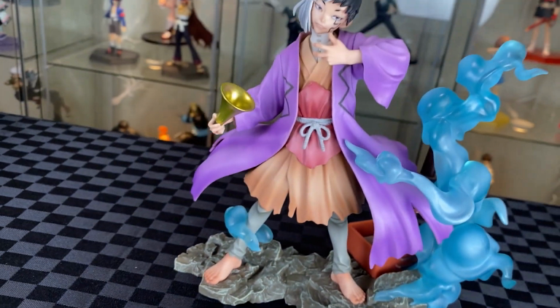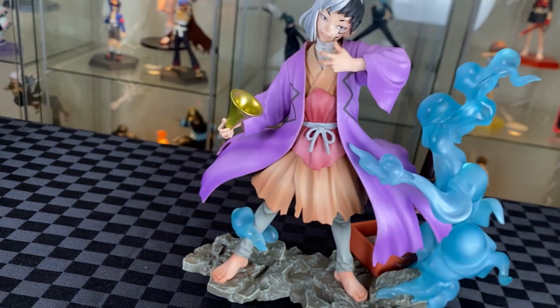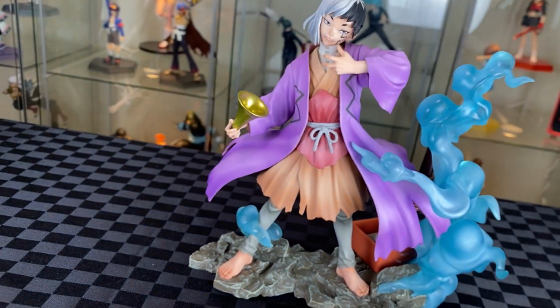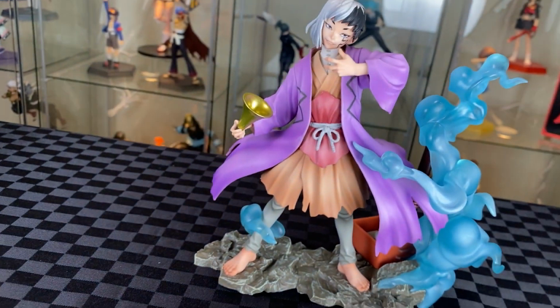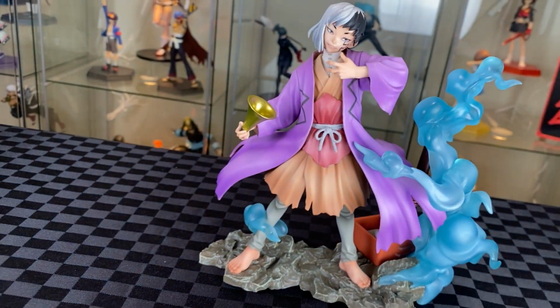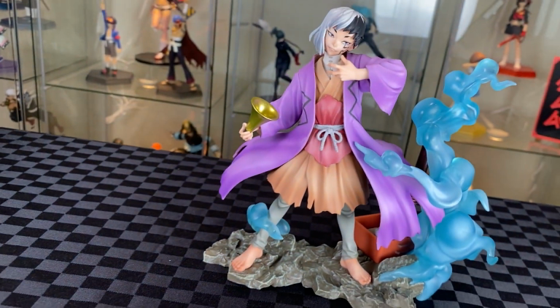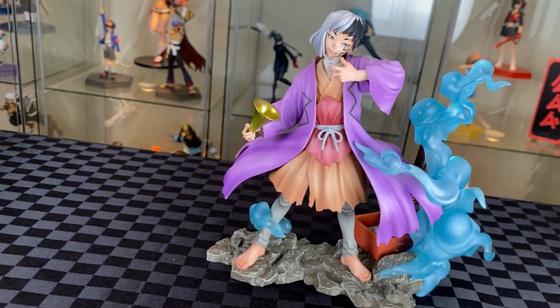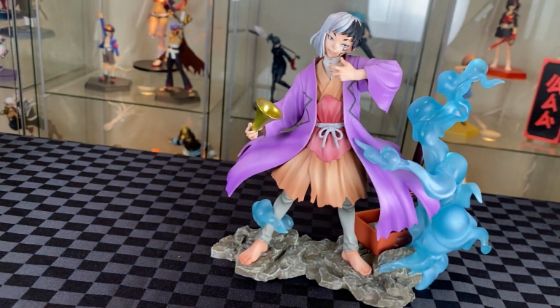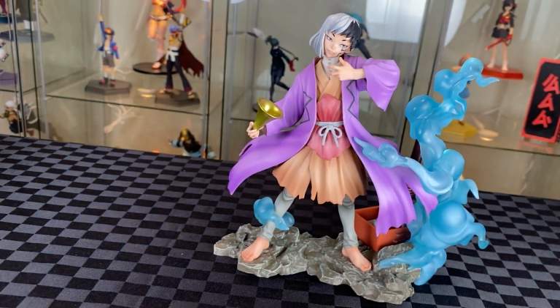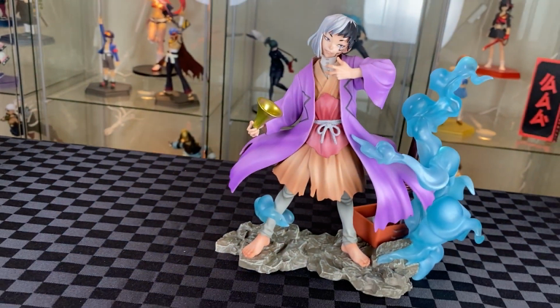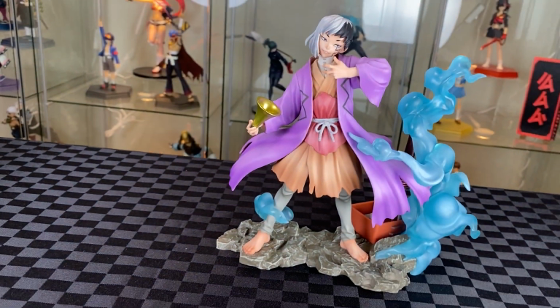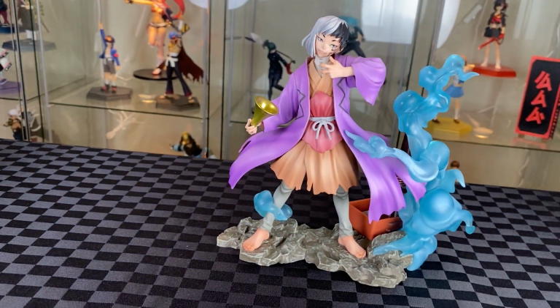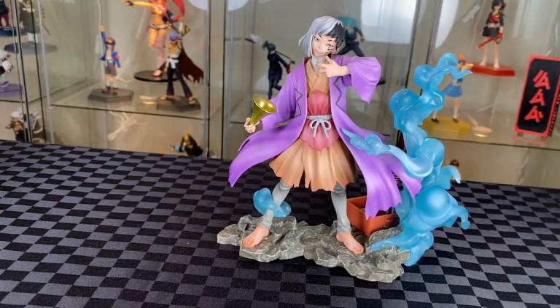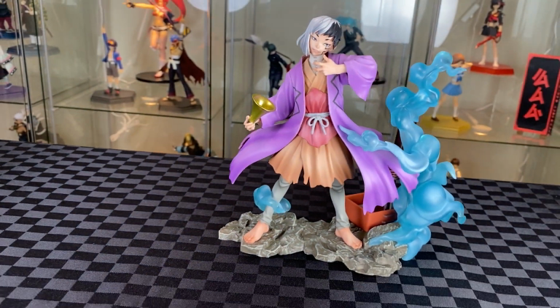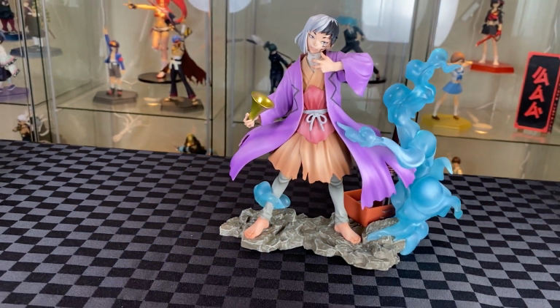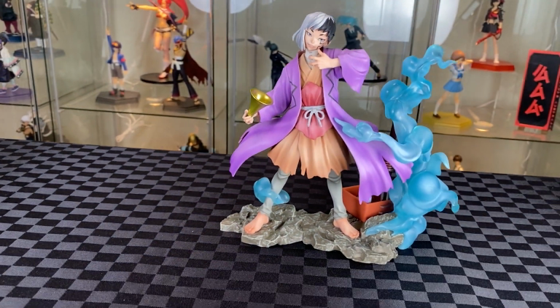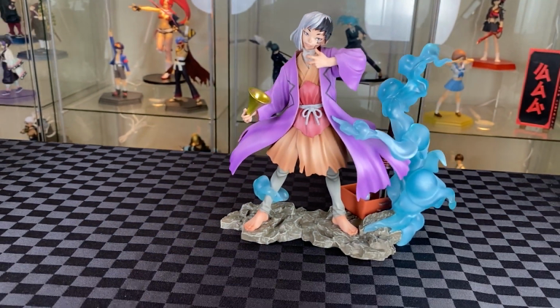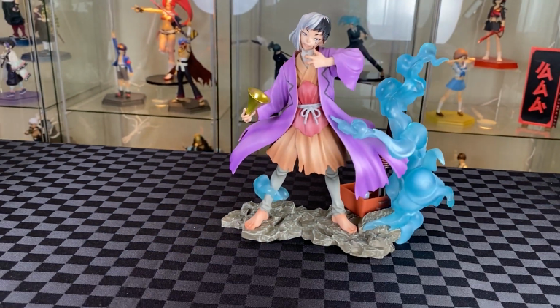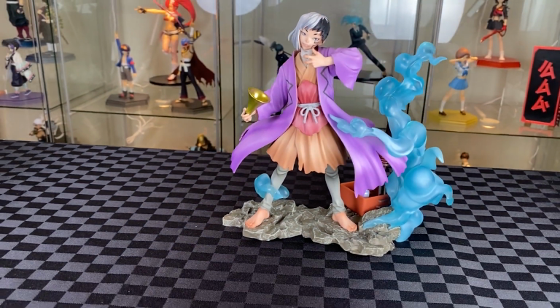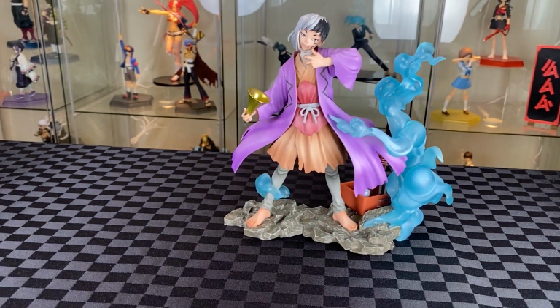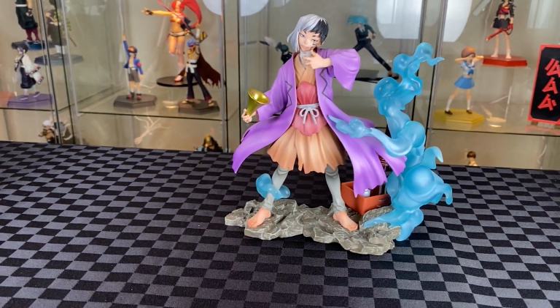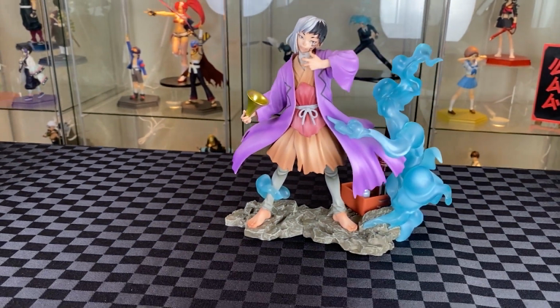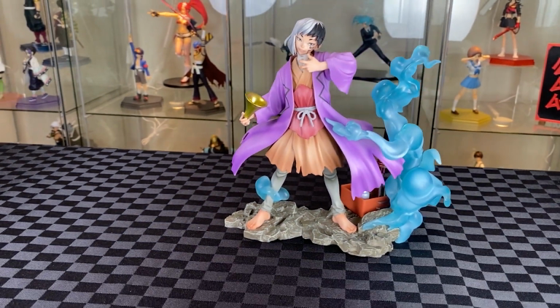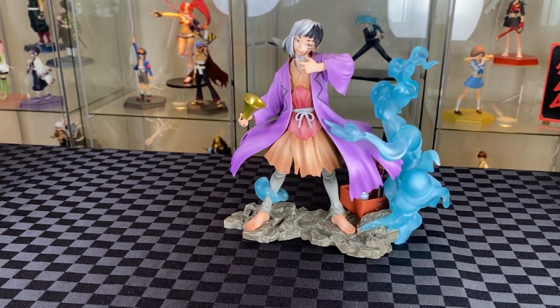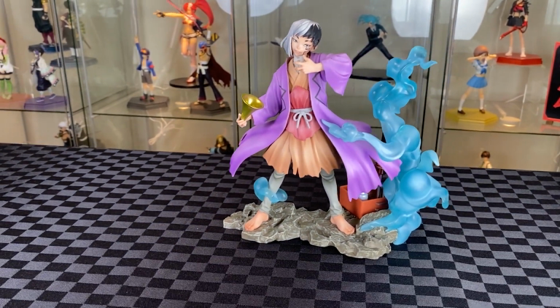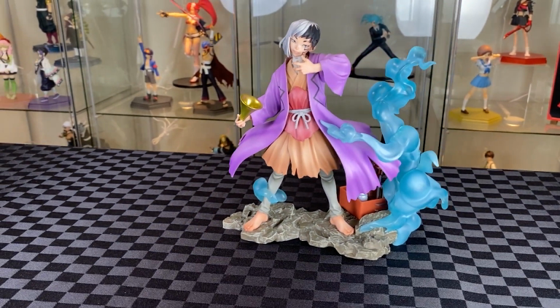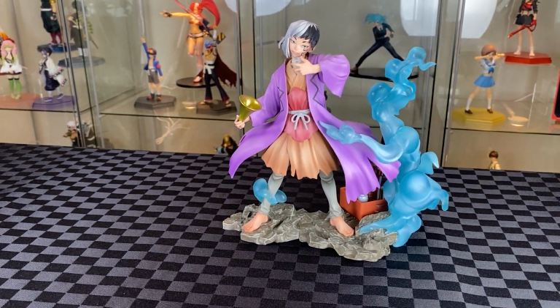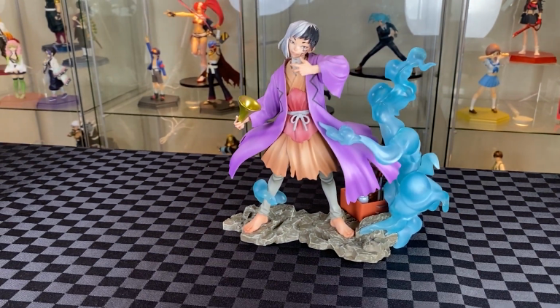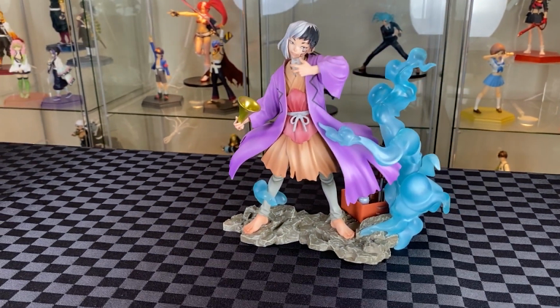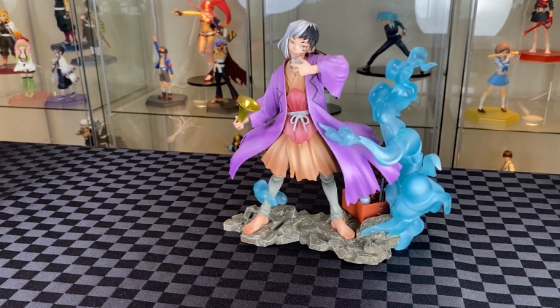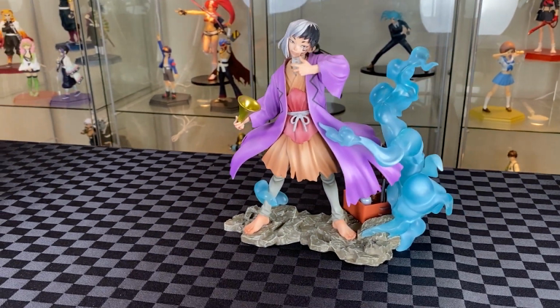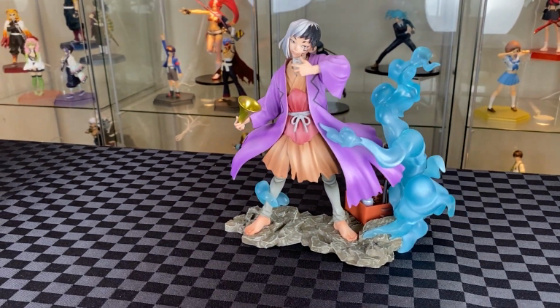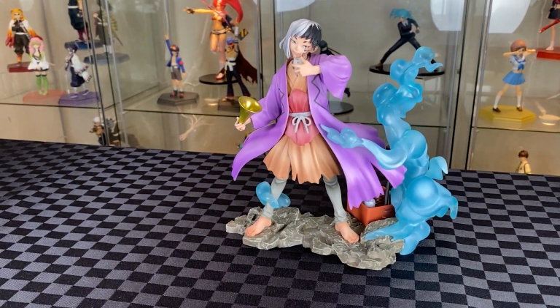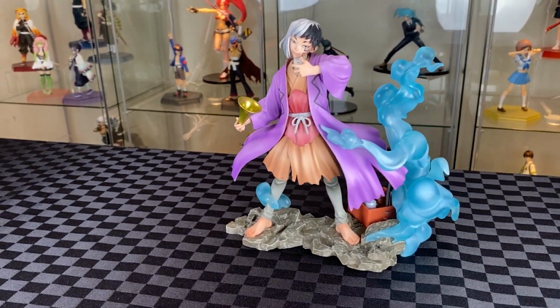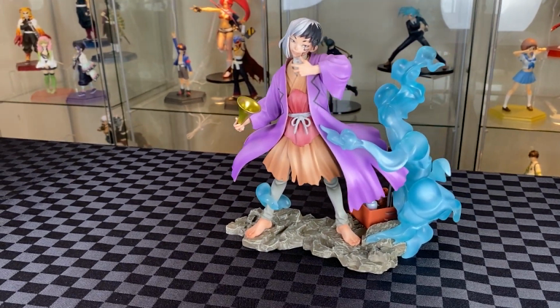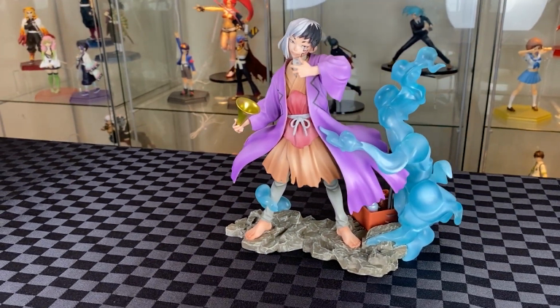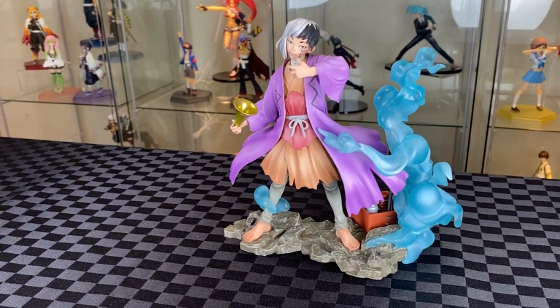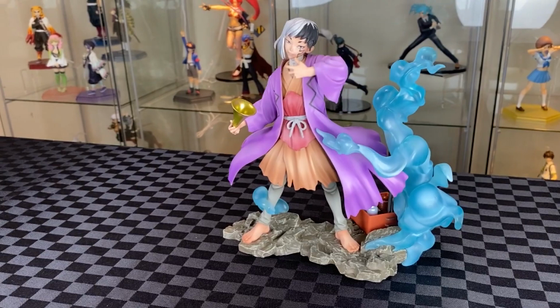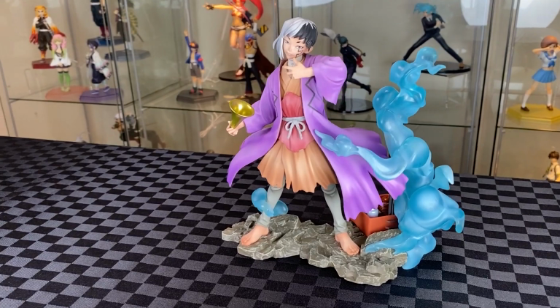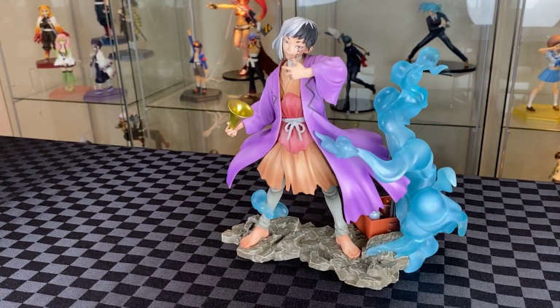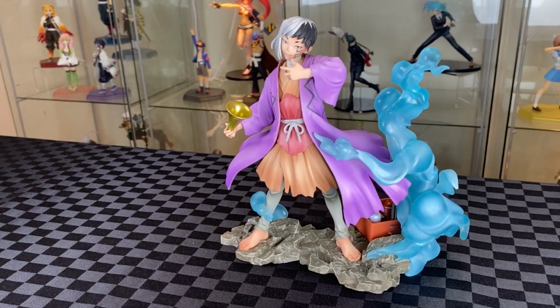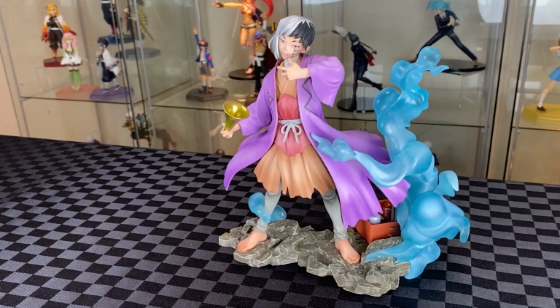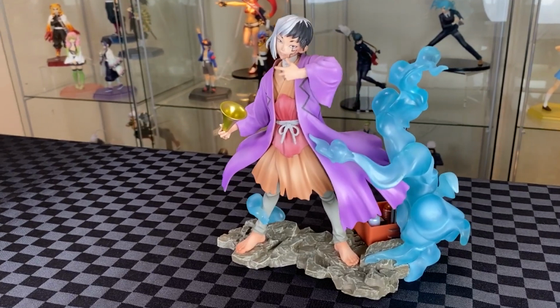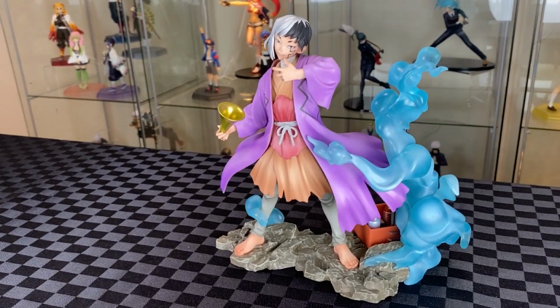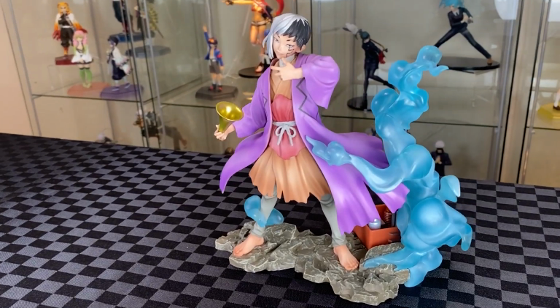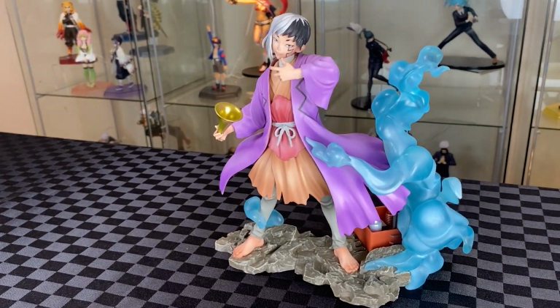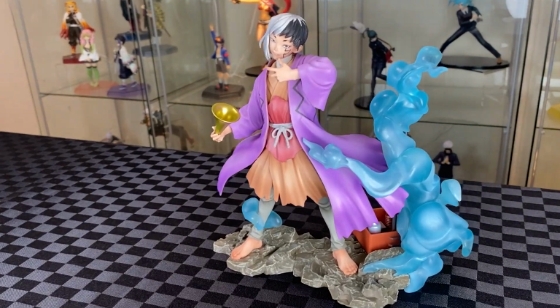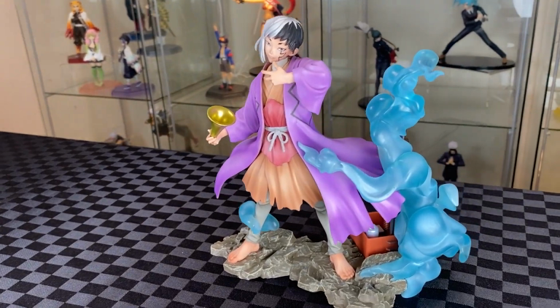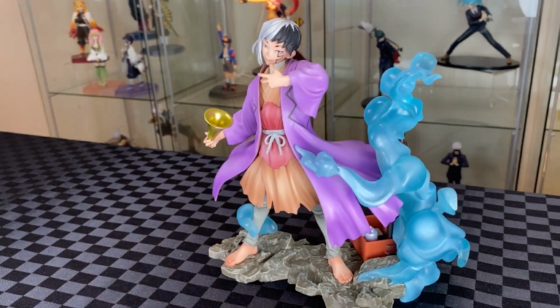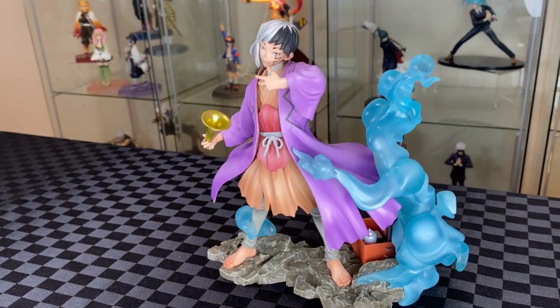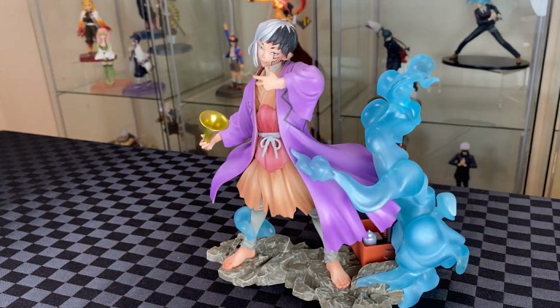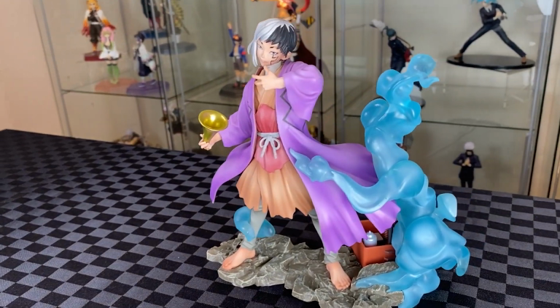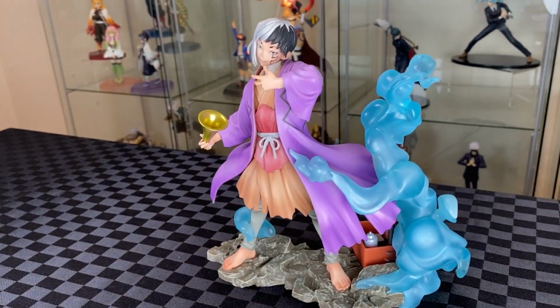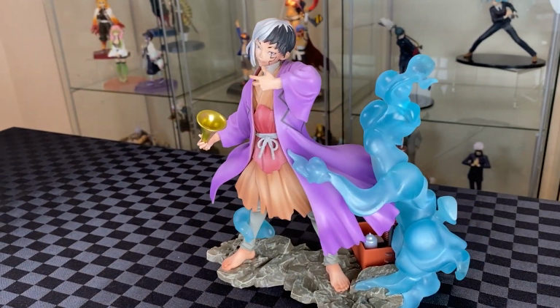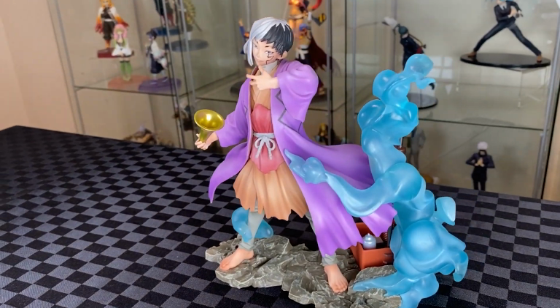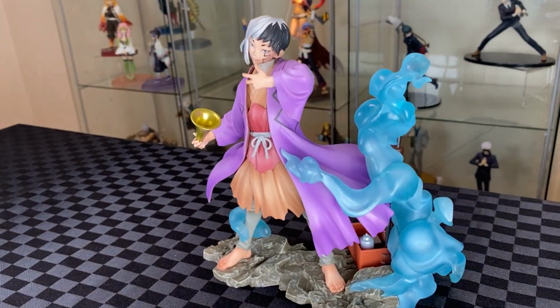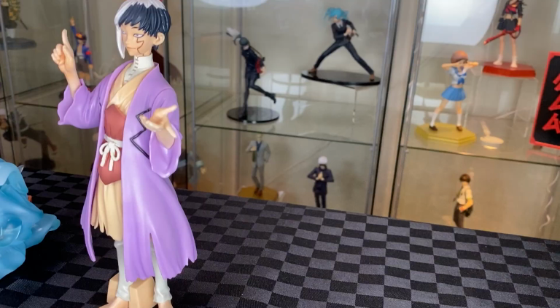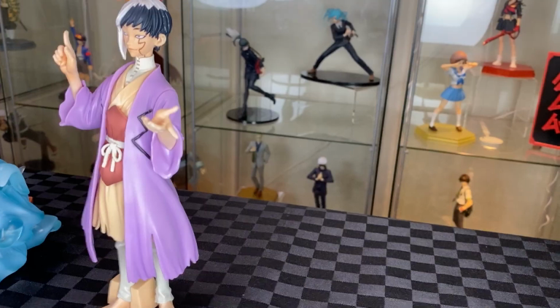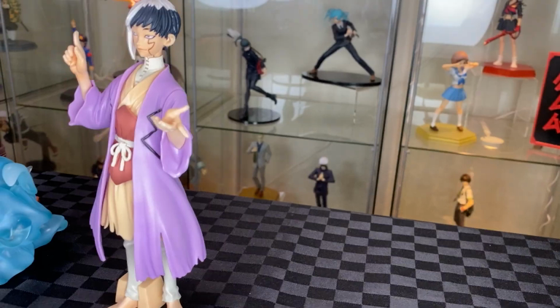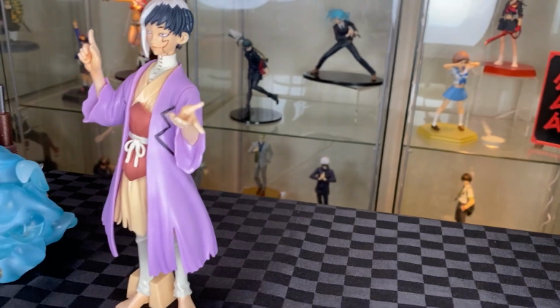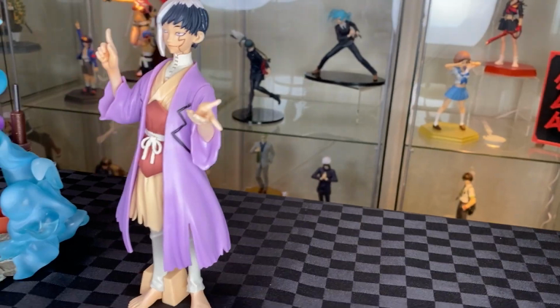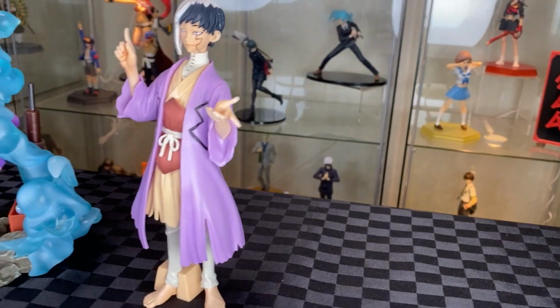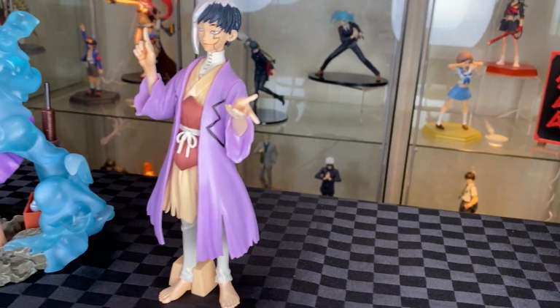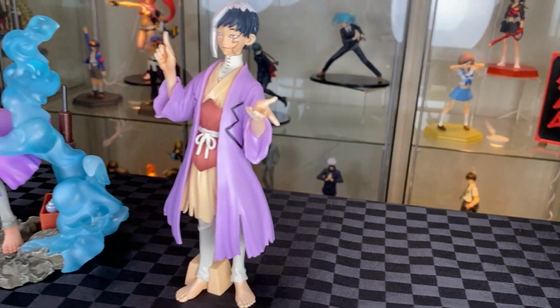Very interesting and plenty to look at figure, with Gen in an interesting pose as the mentalist.